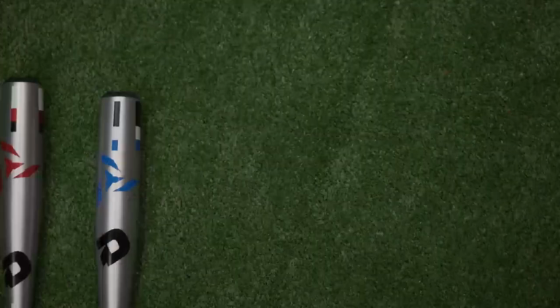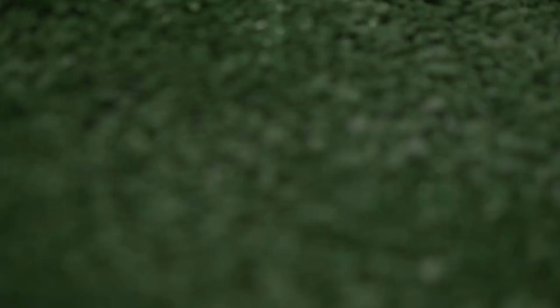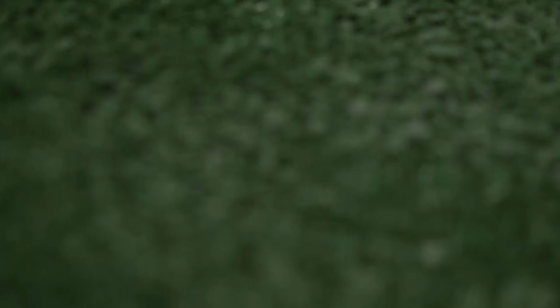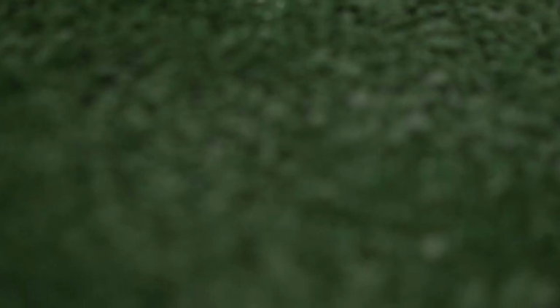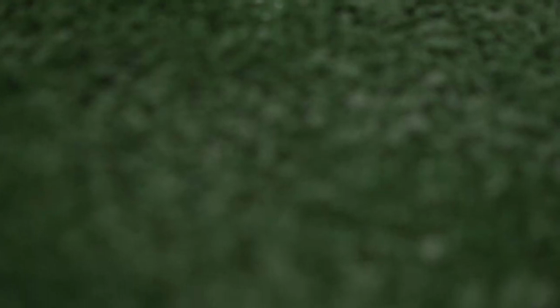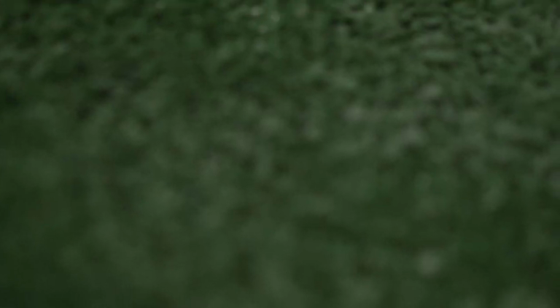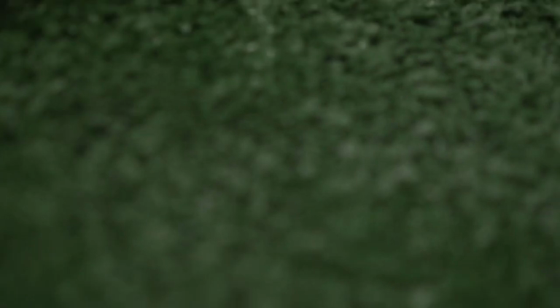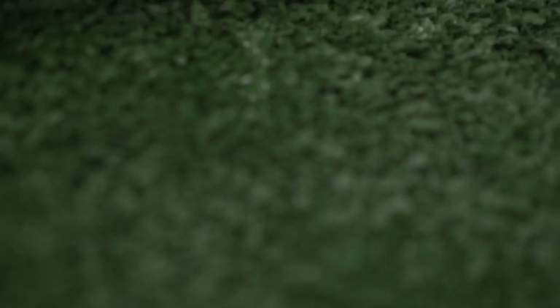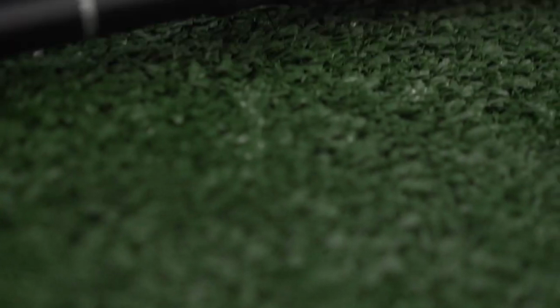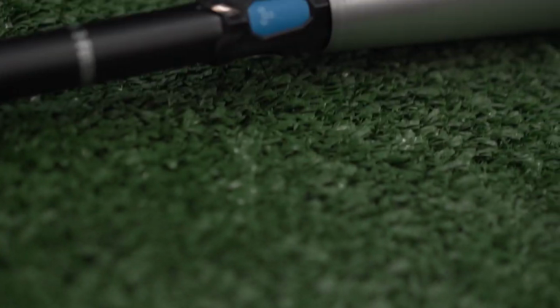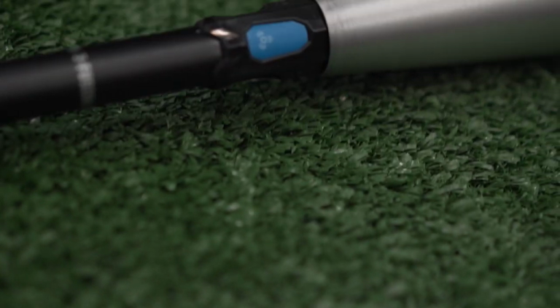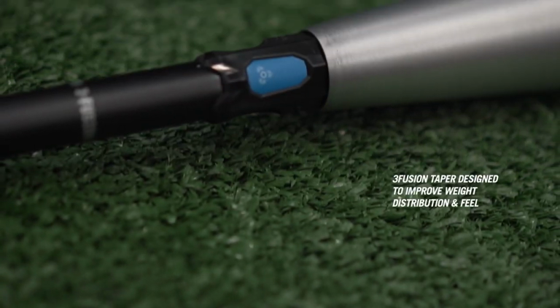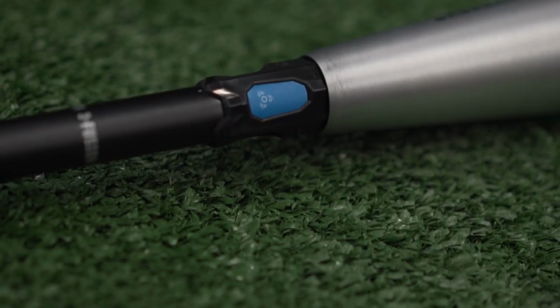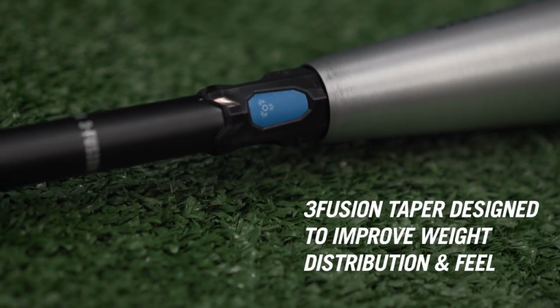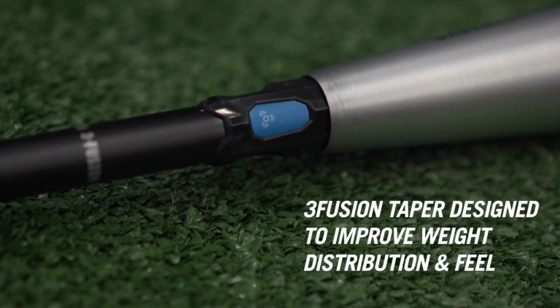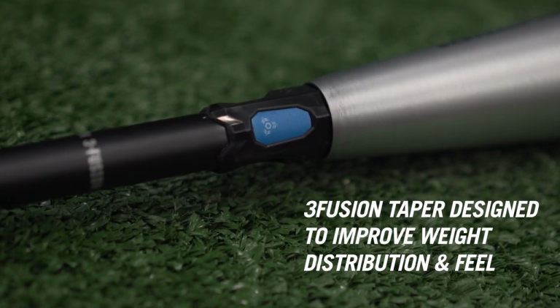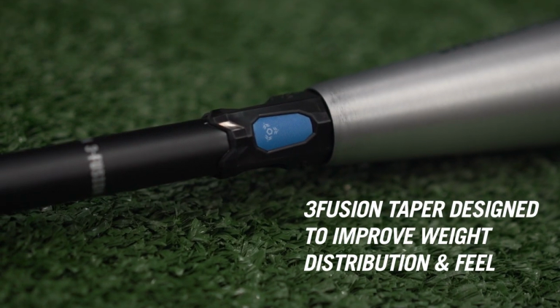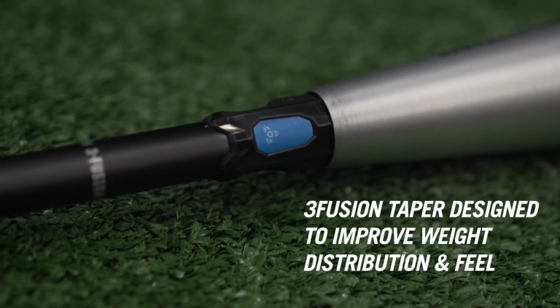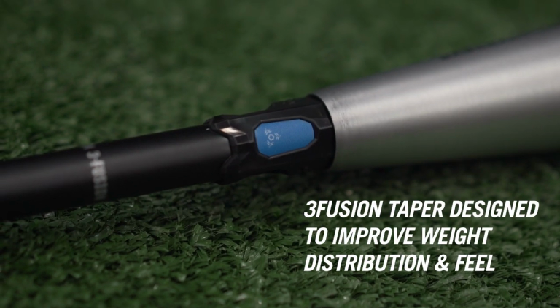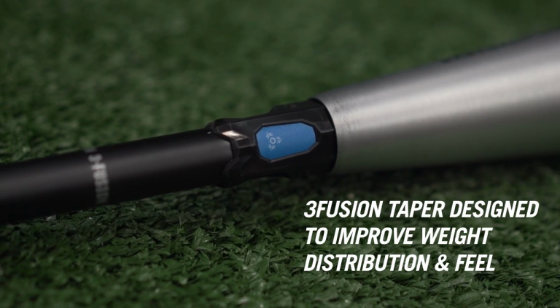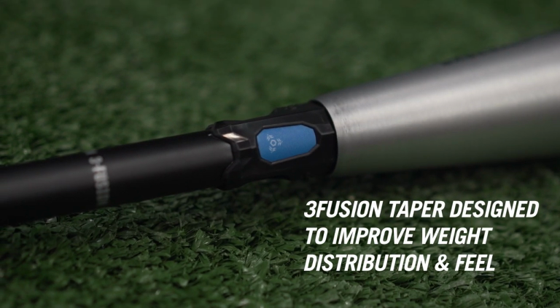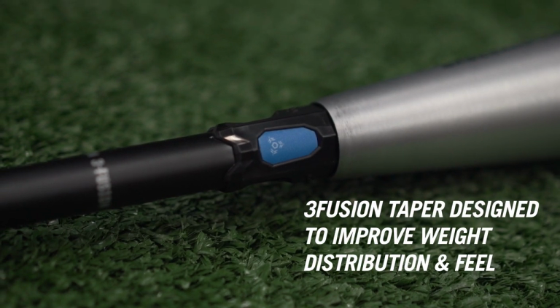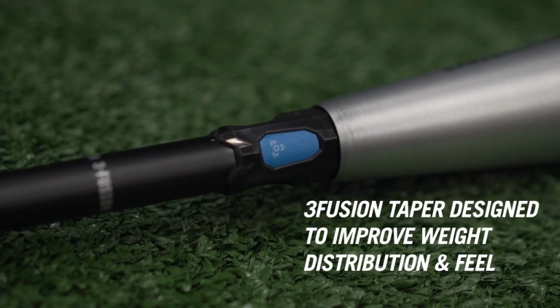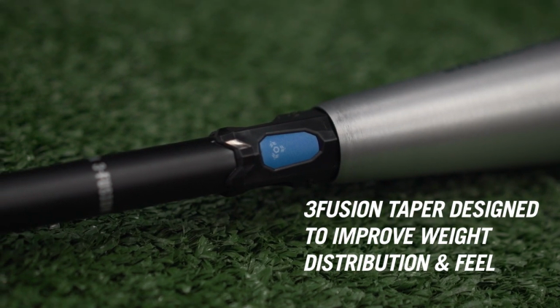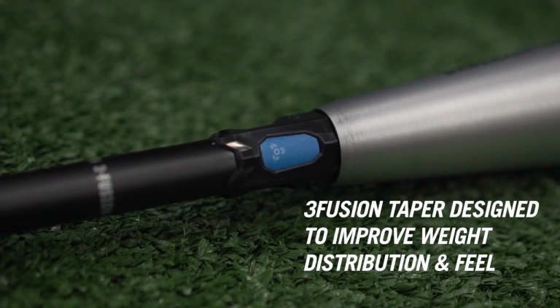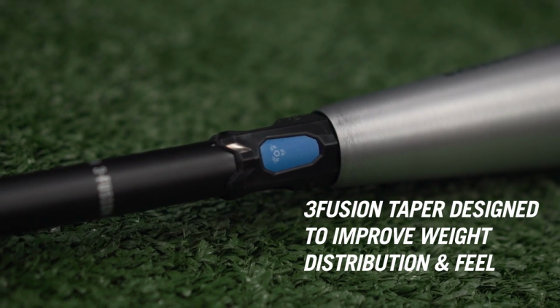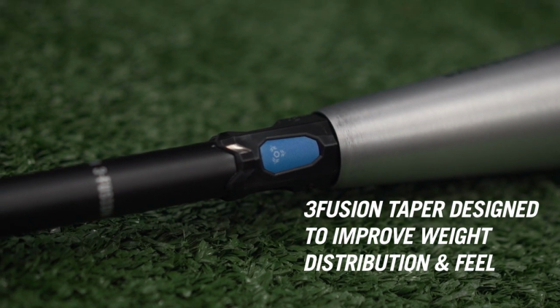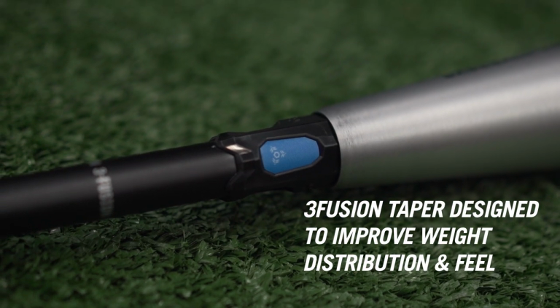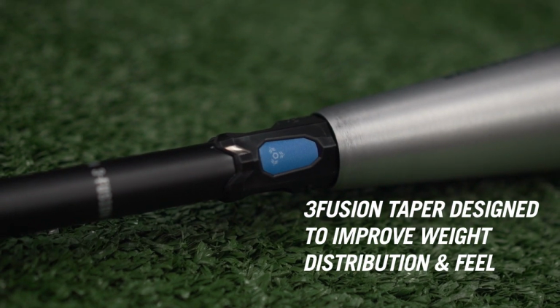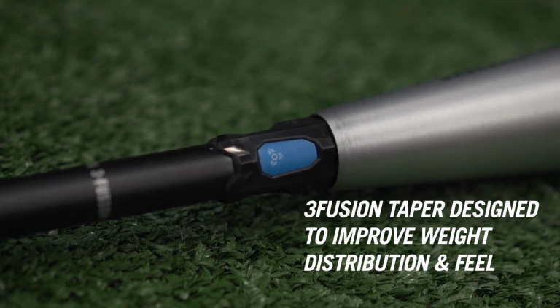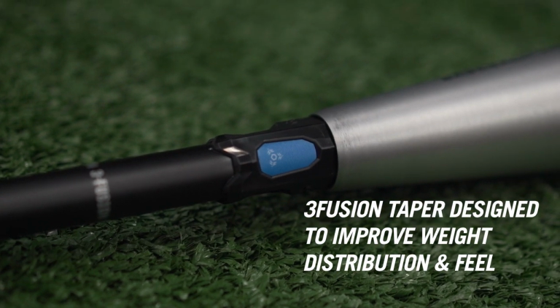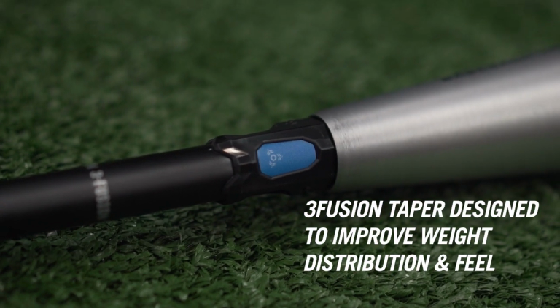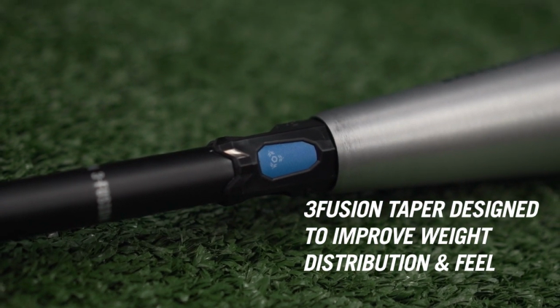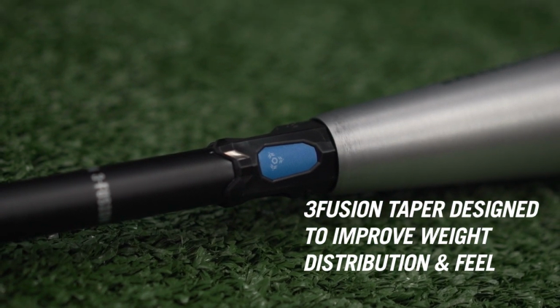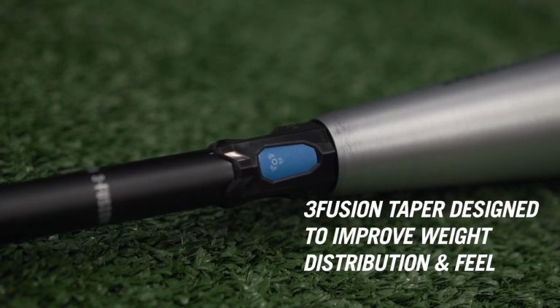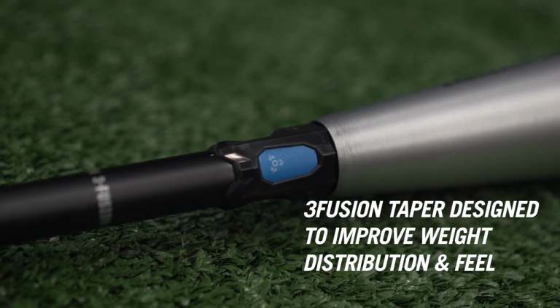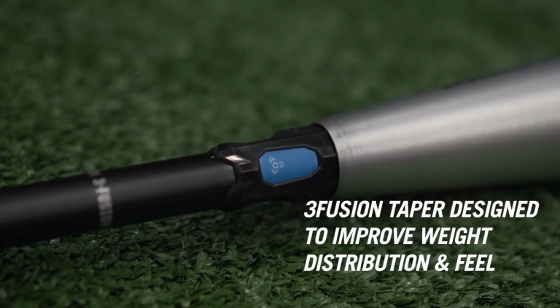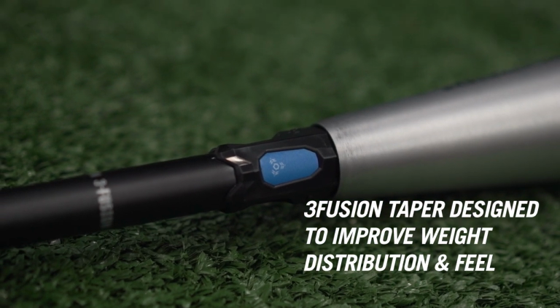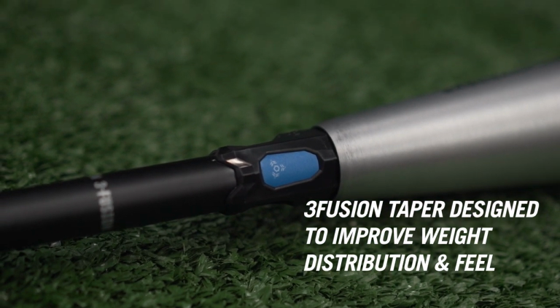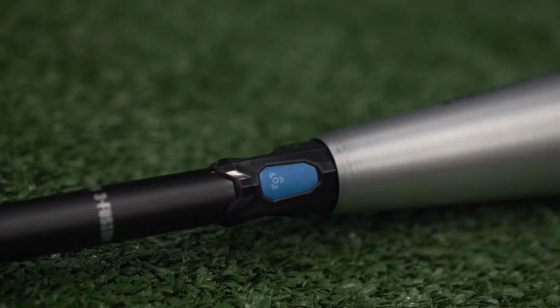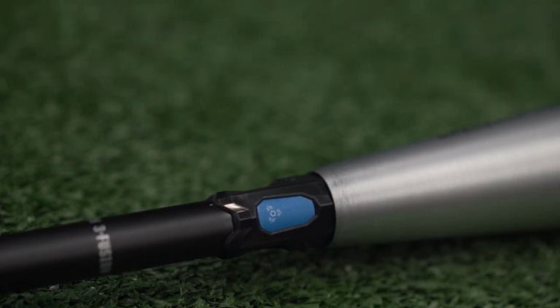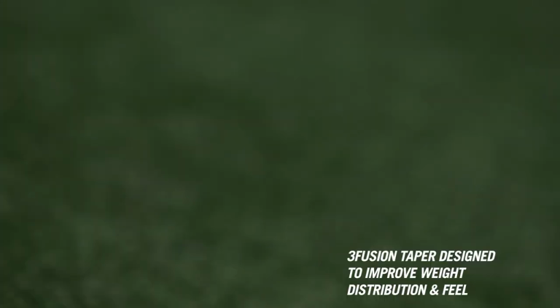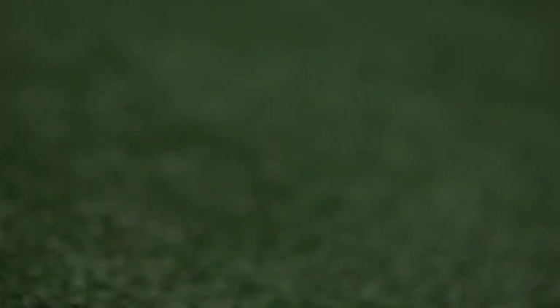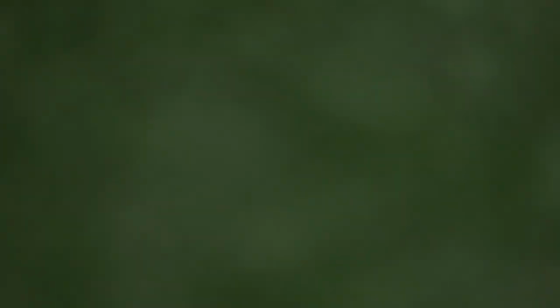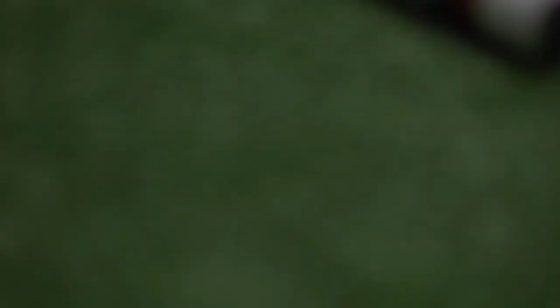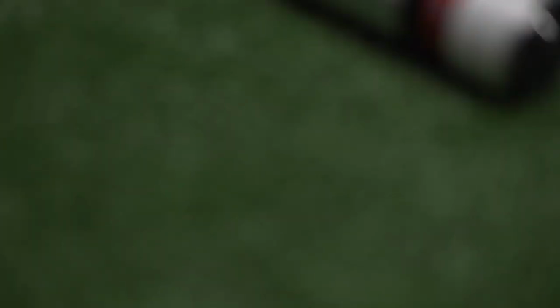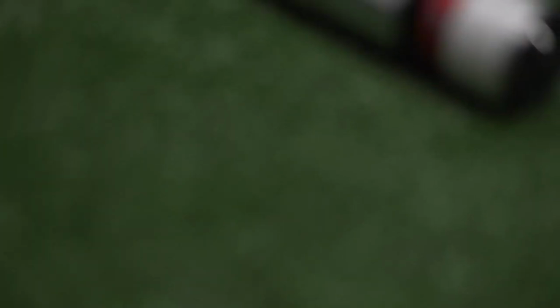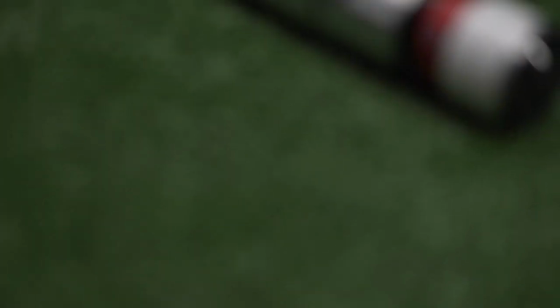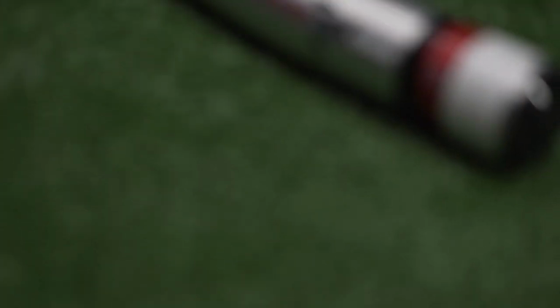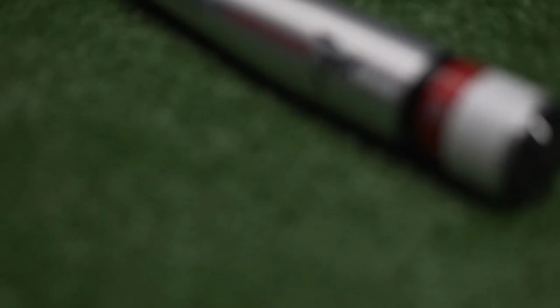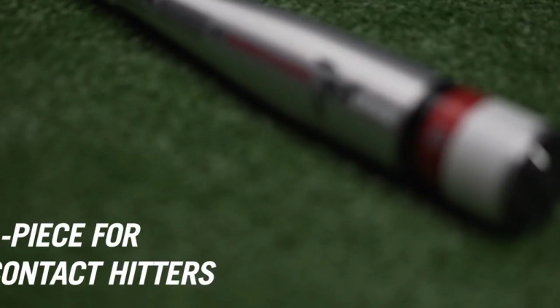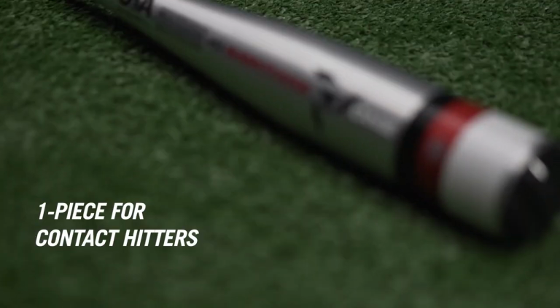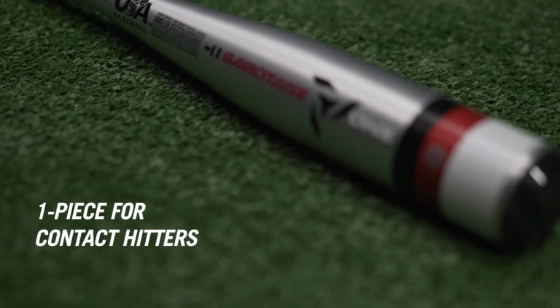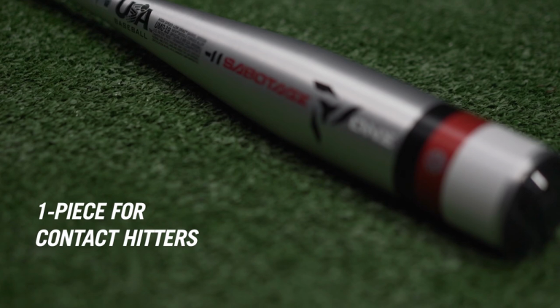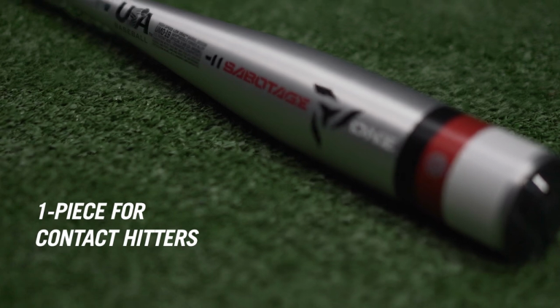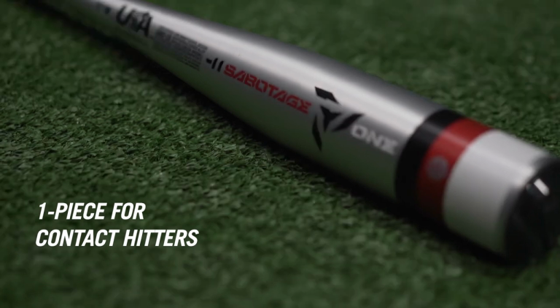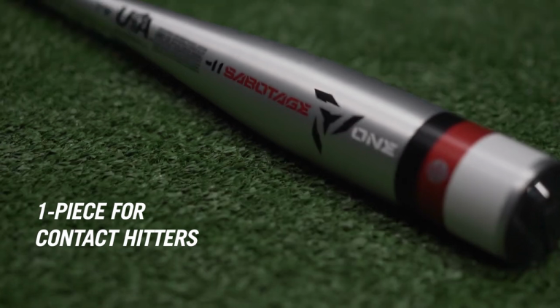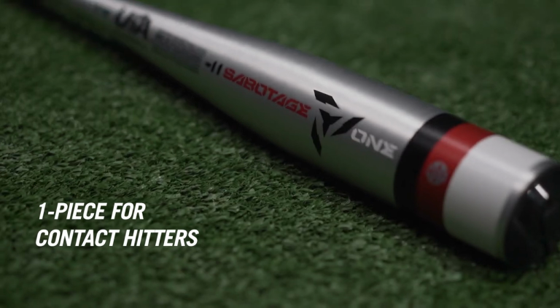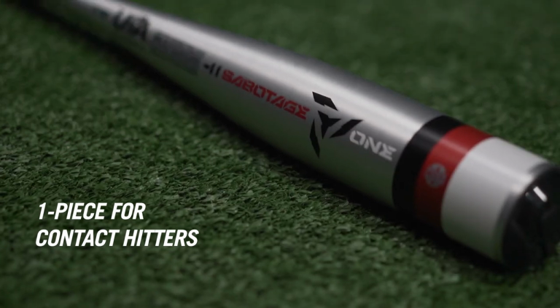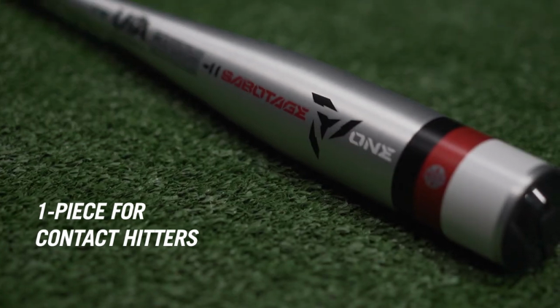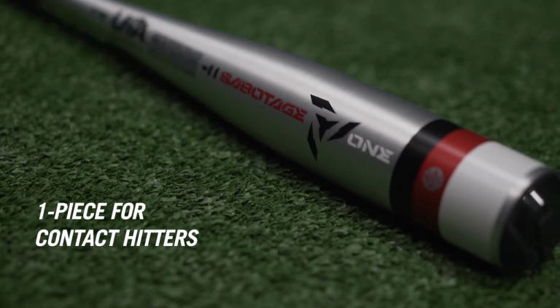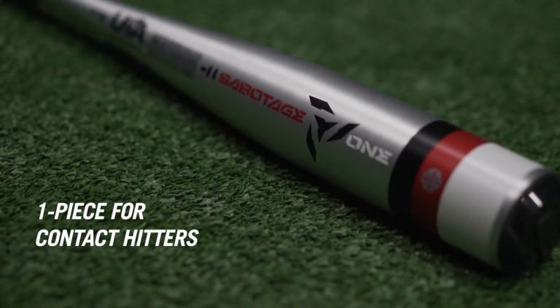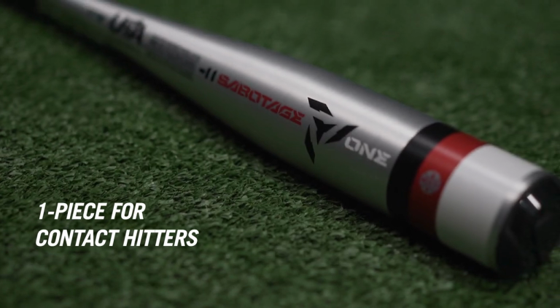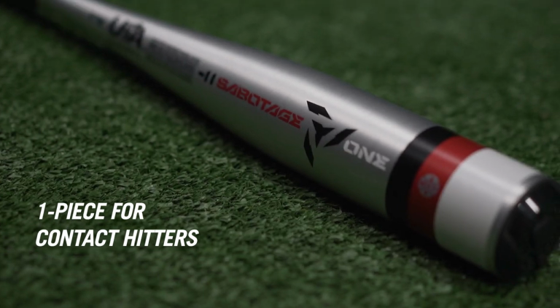We feature a 3-fusion connection piece on our 2-piece and our Paraflex Plus composite, and then our 1-piece is a stiff 1-piece alloy.